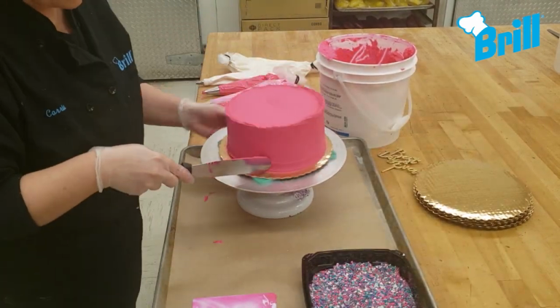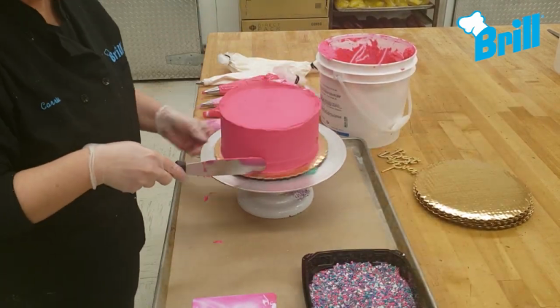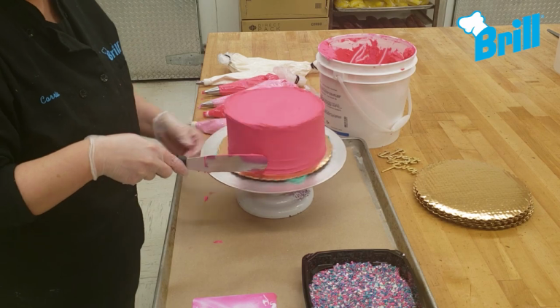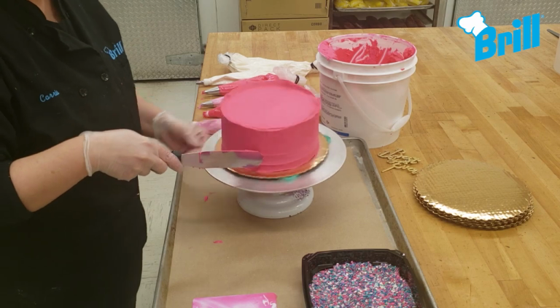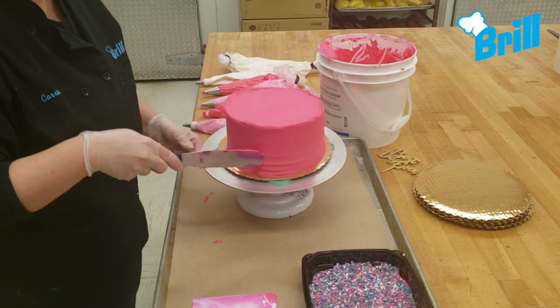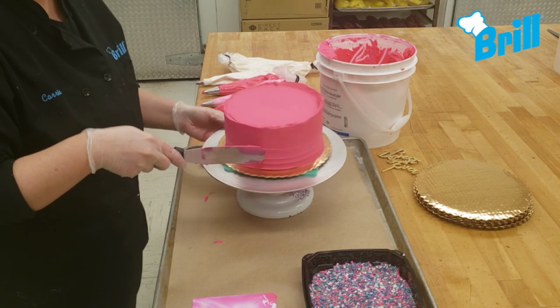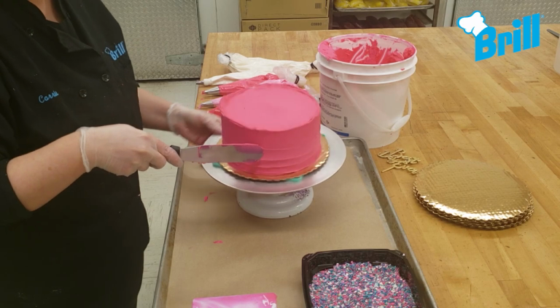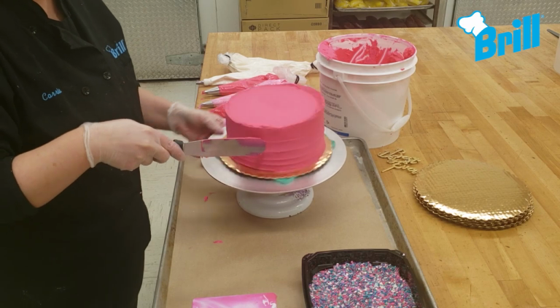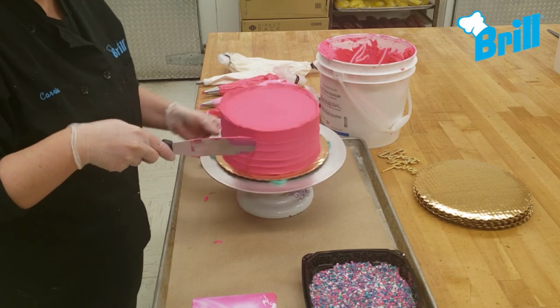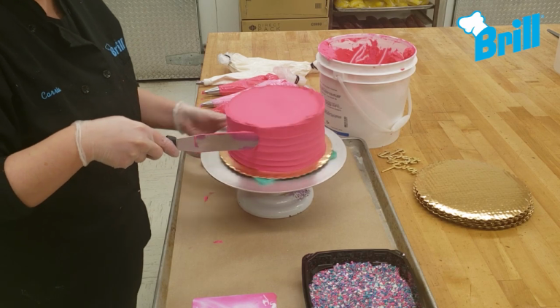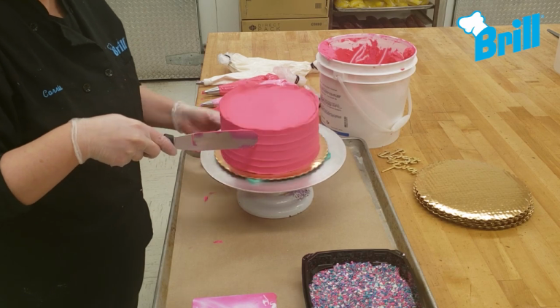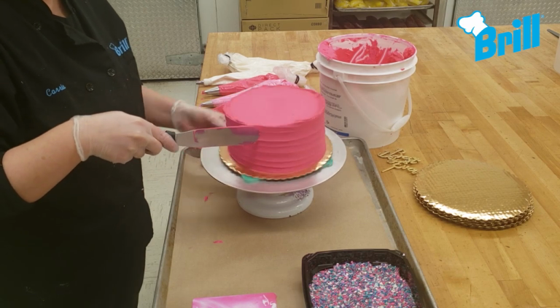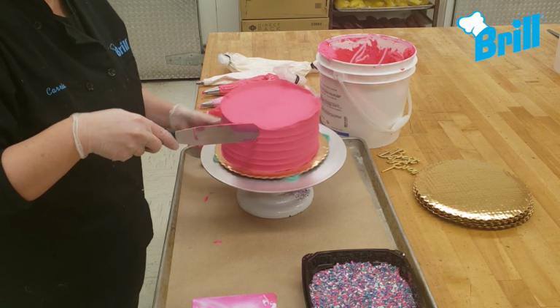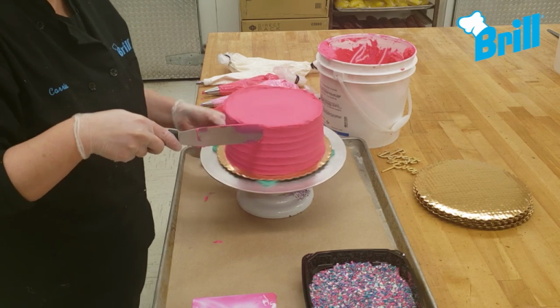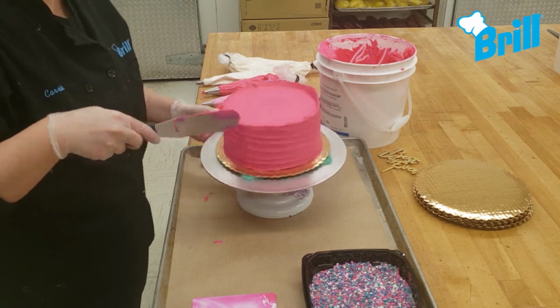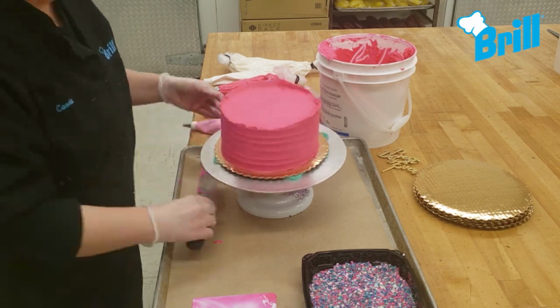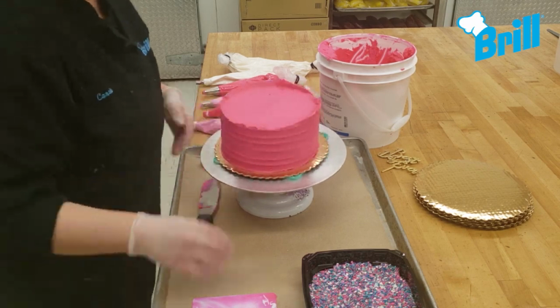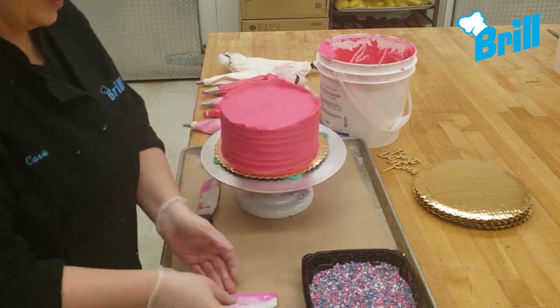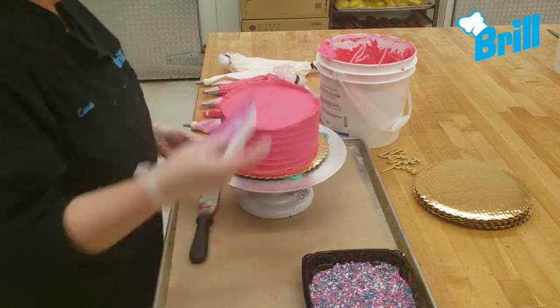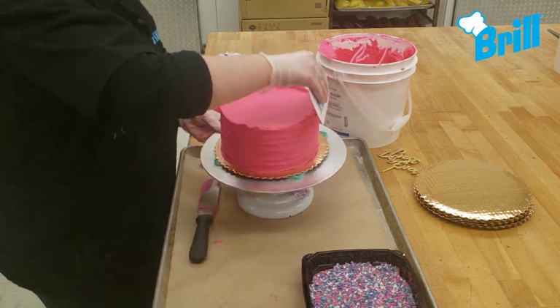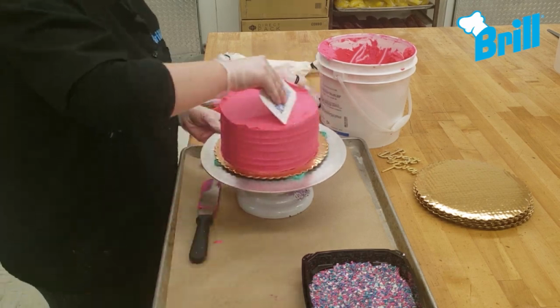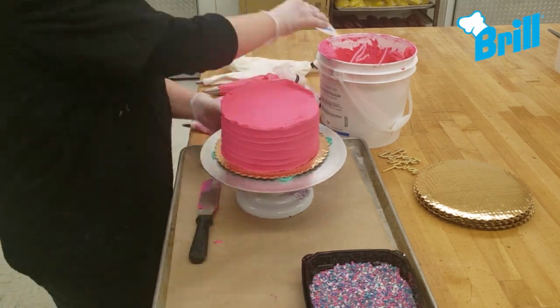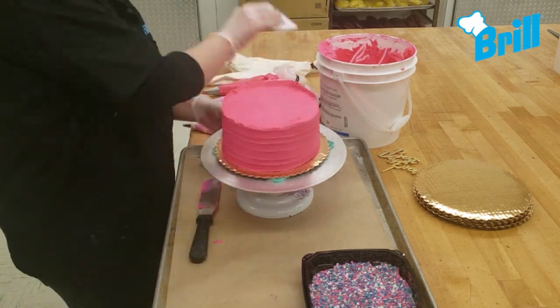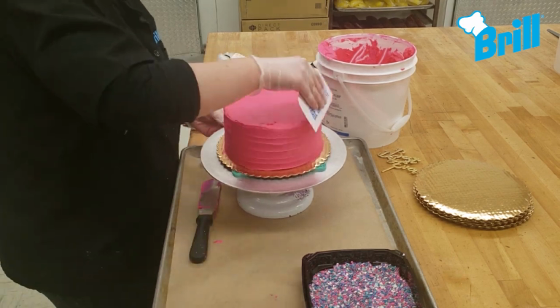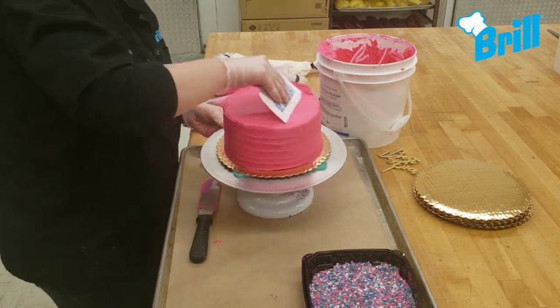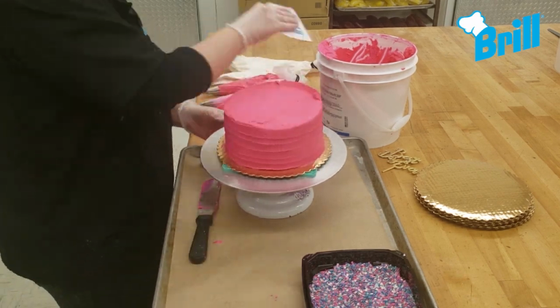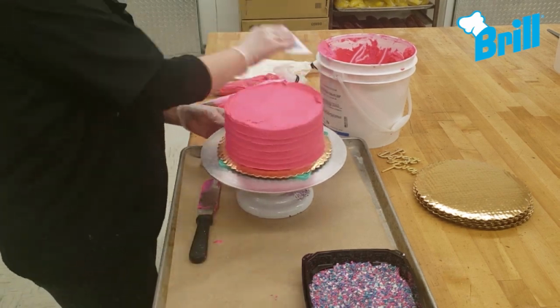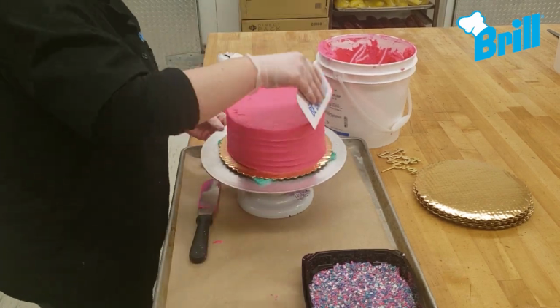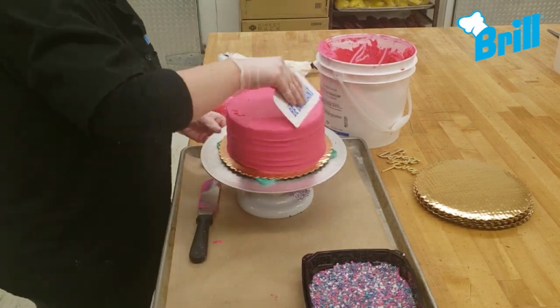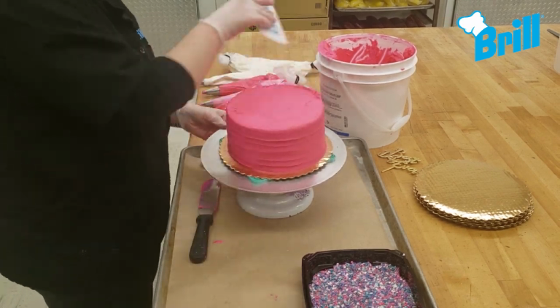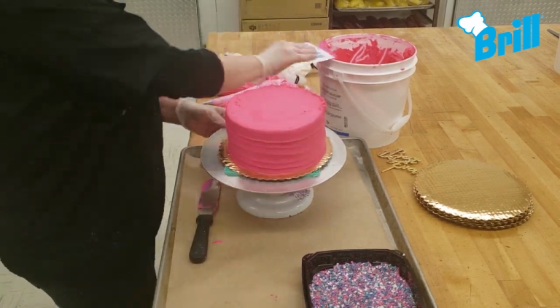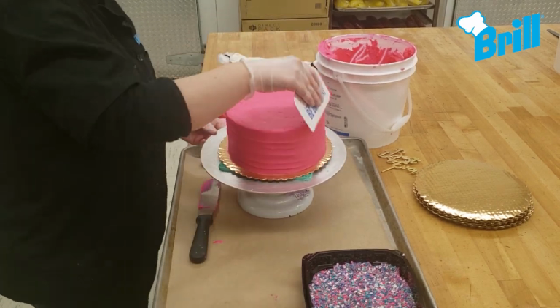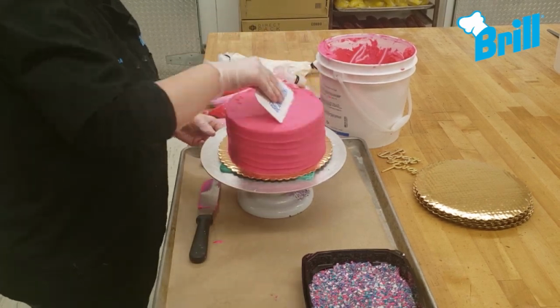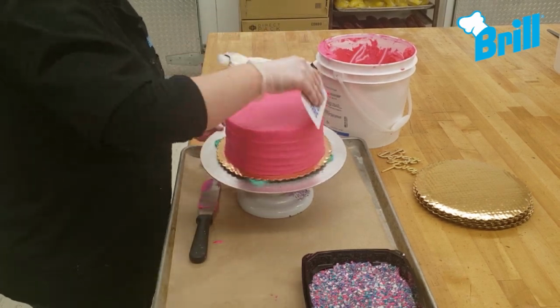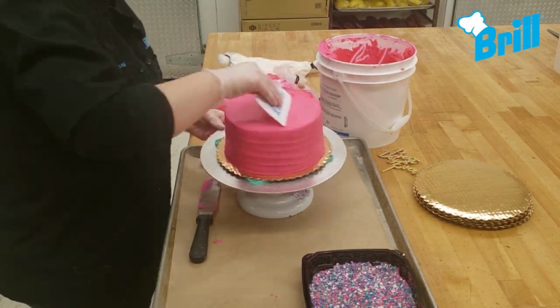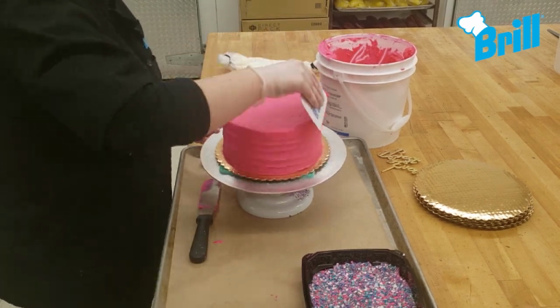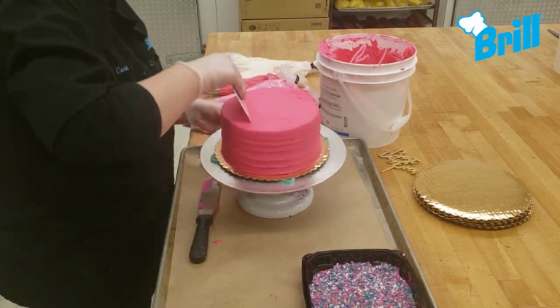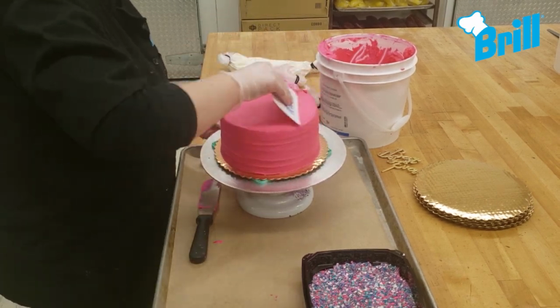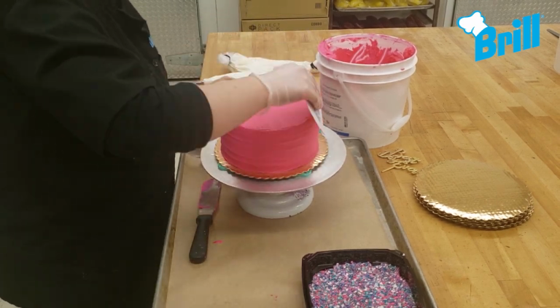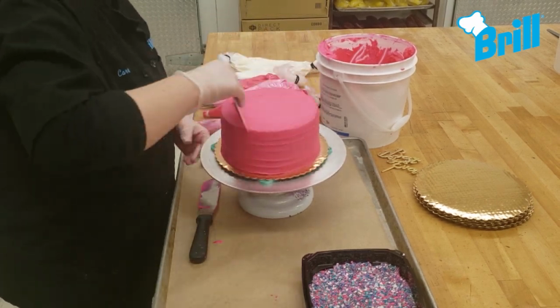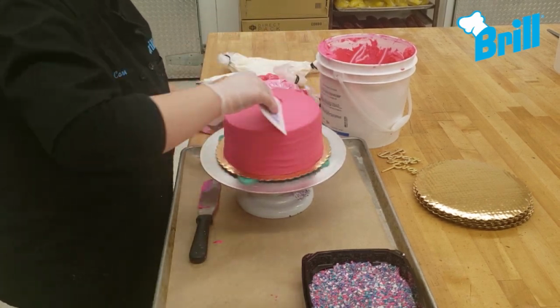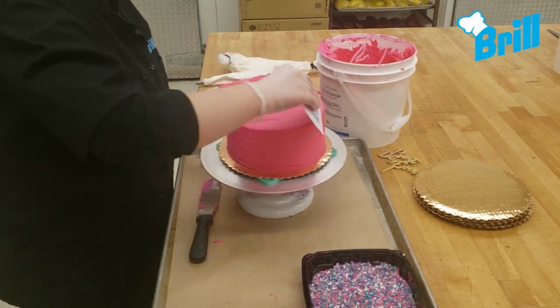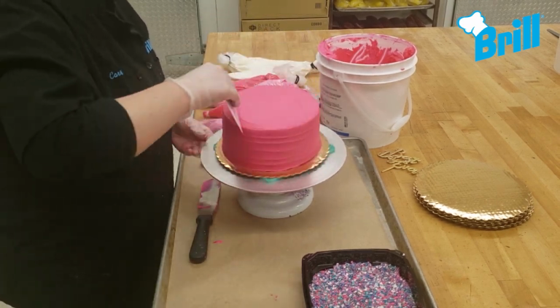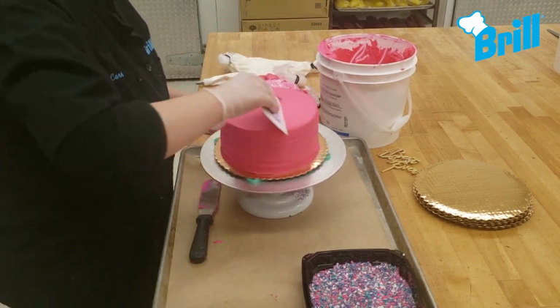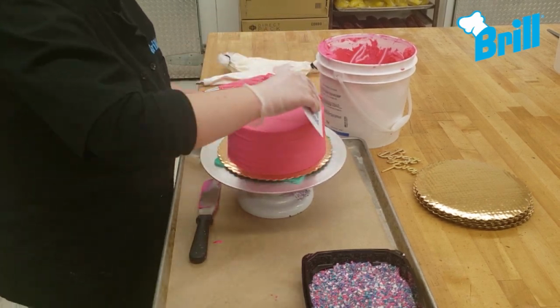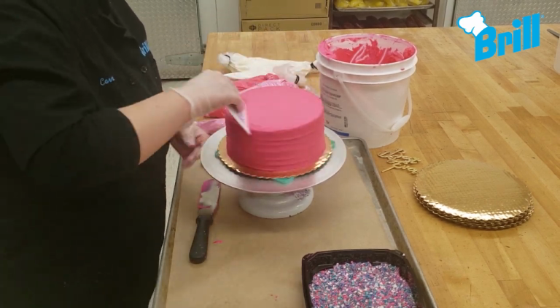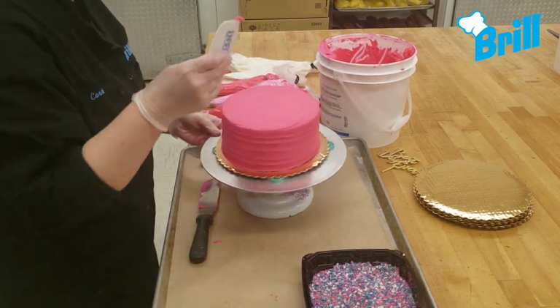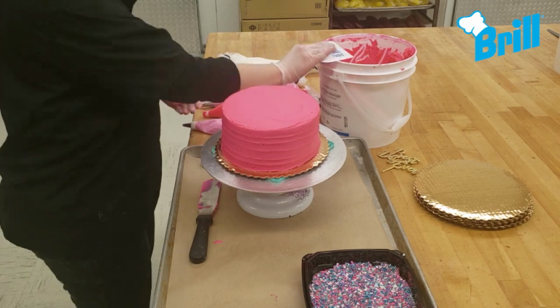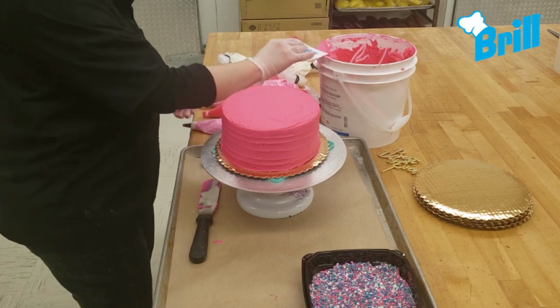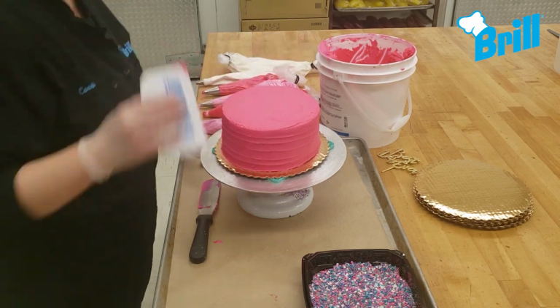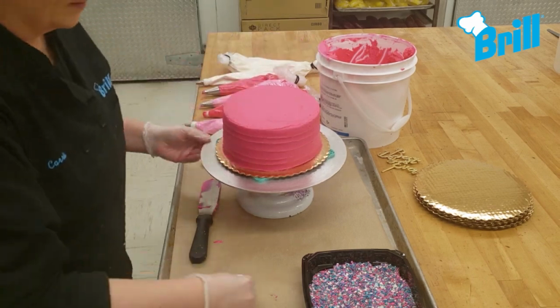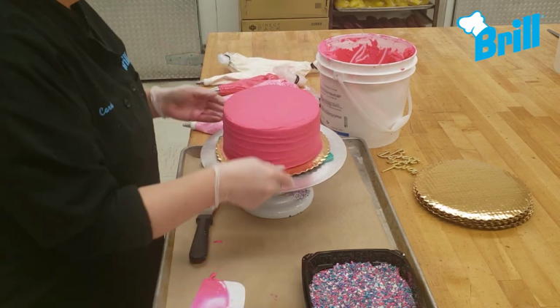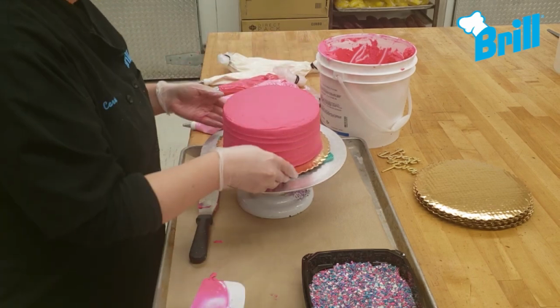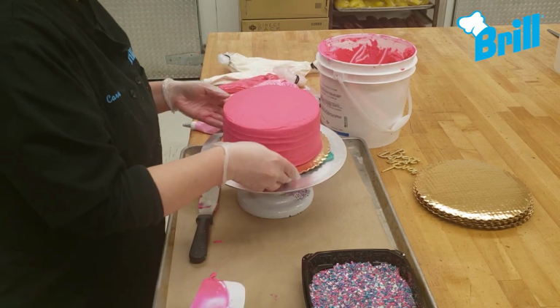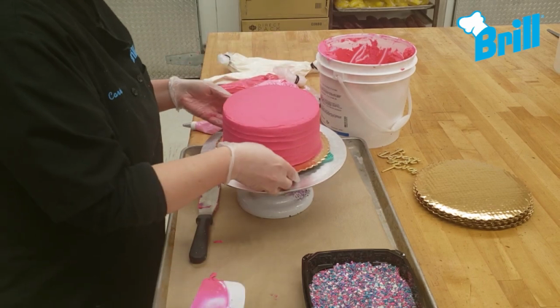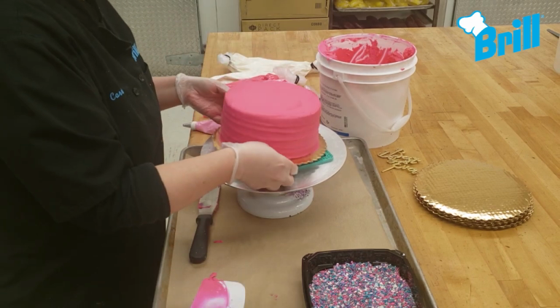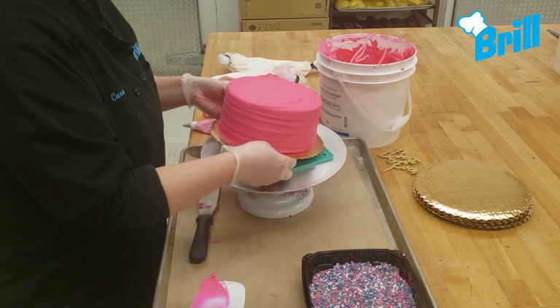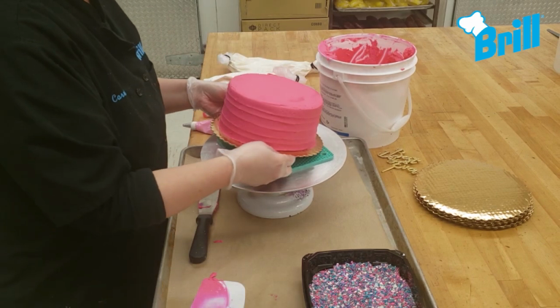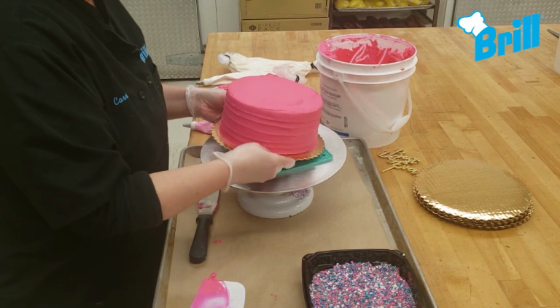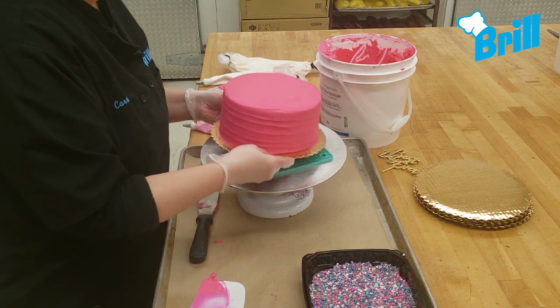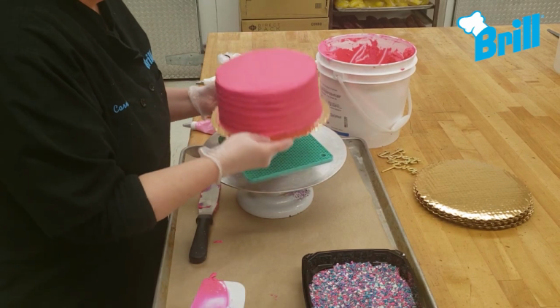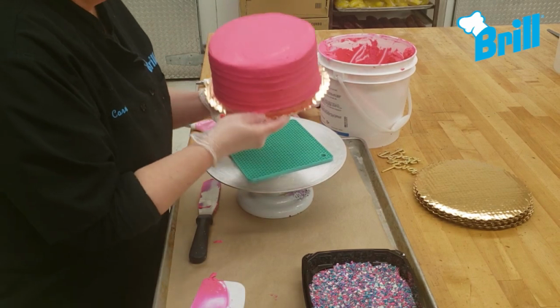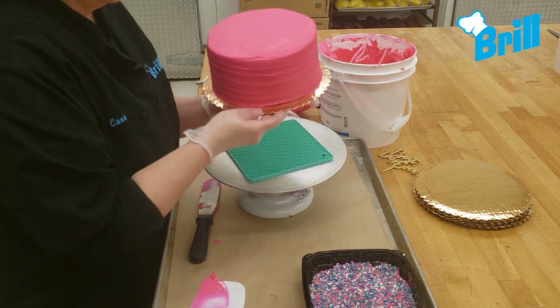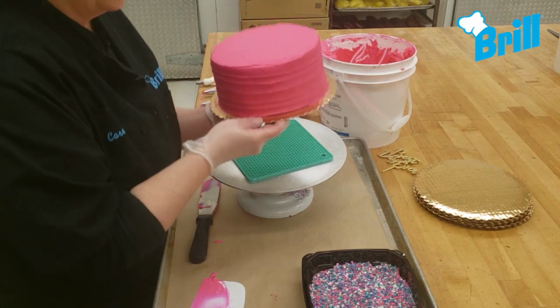To add side texture, glide the end of your spatula onto the sides as you spin the turntable.